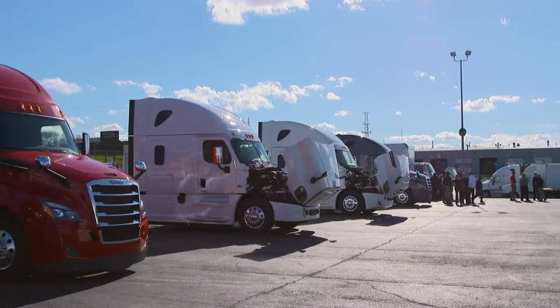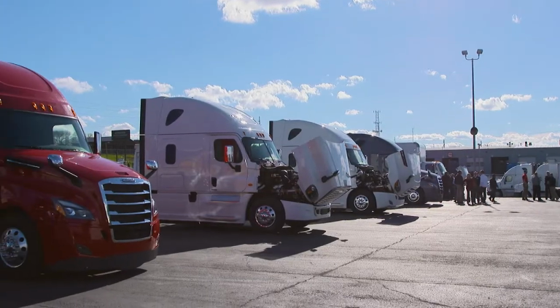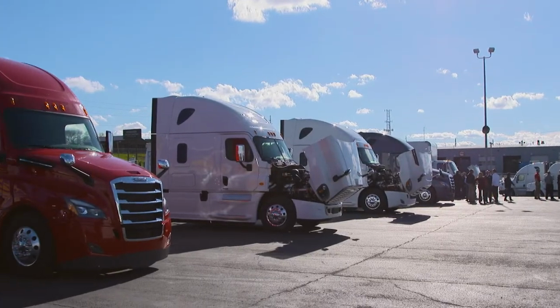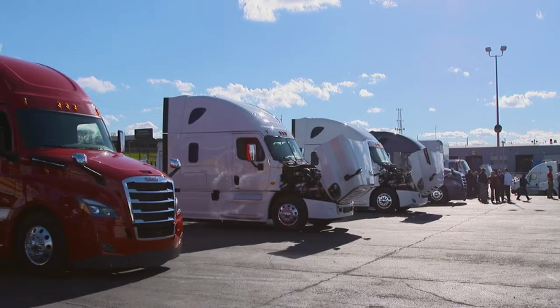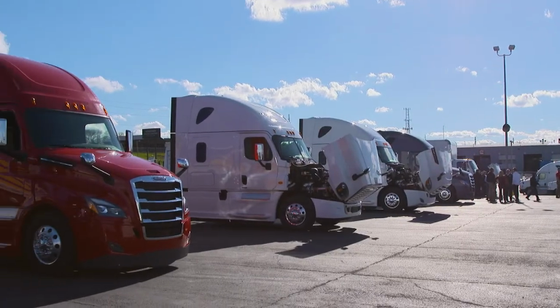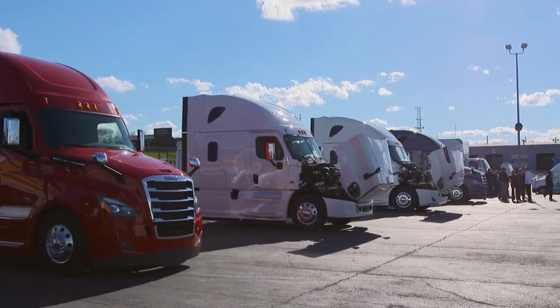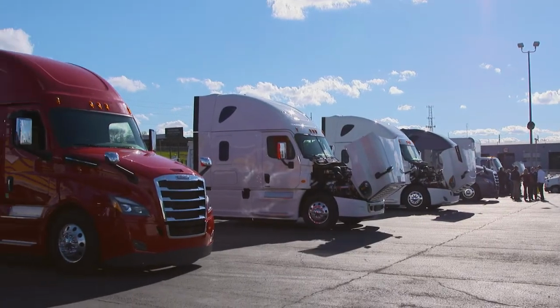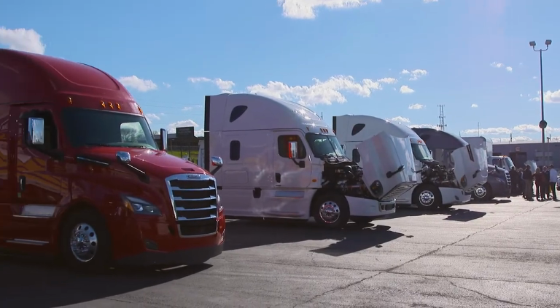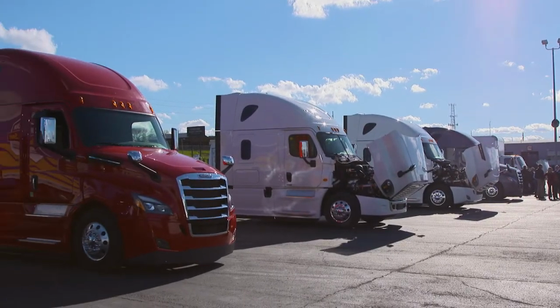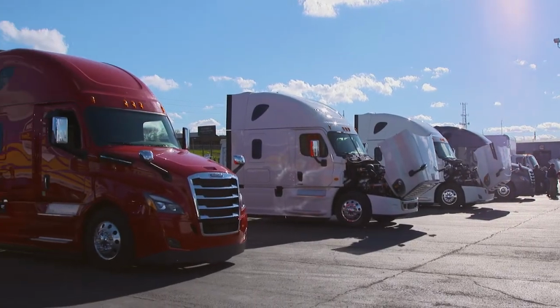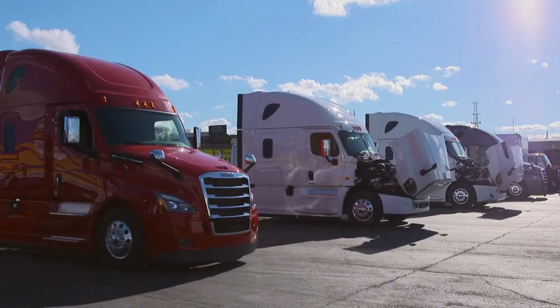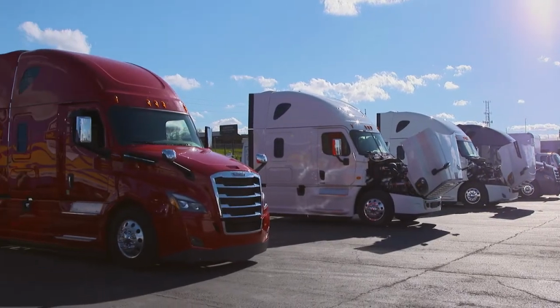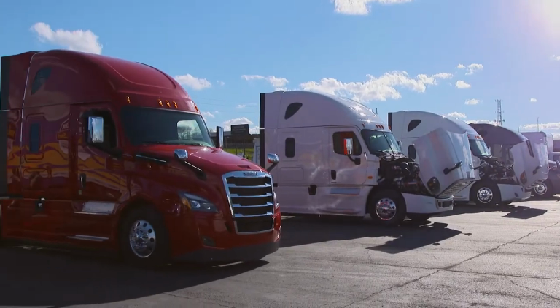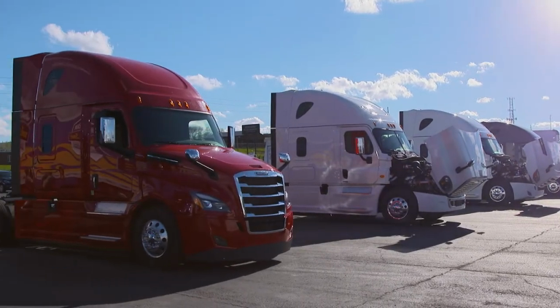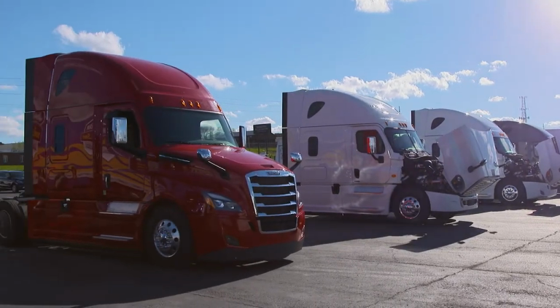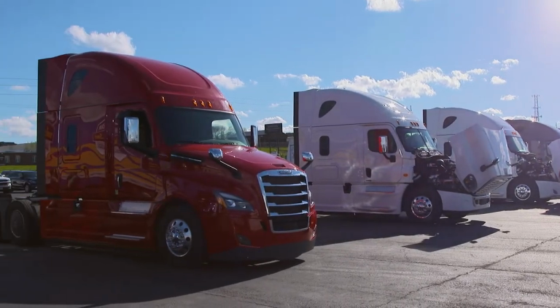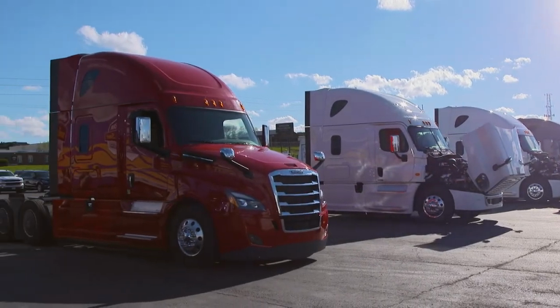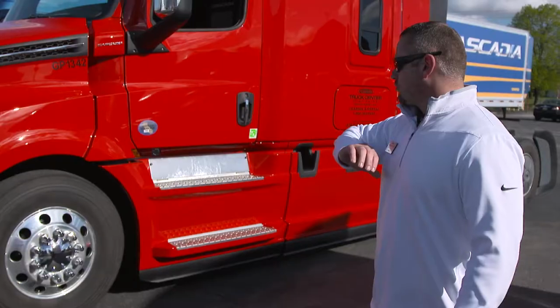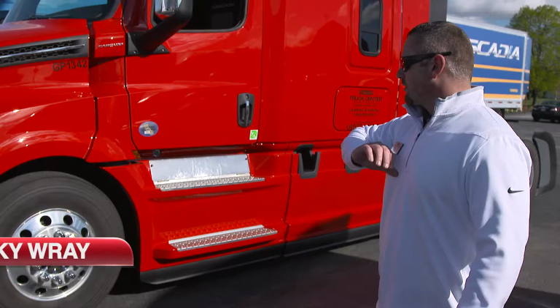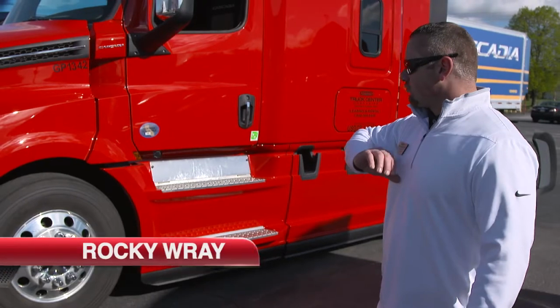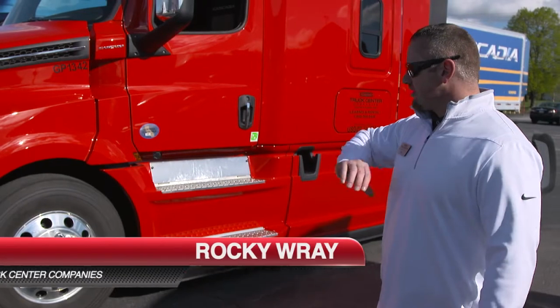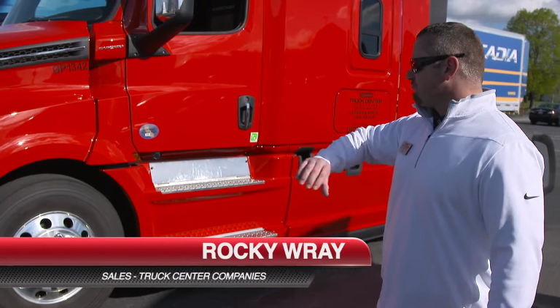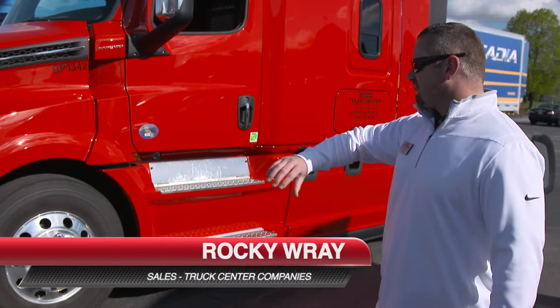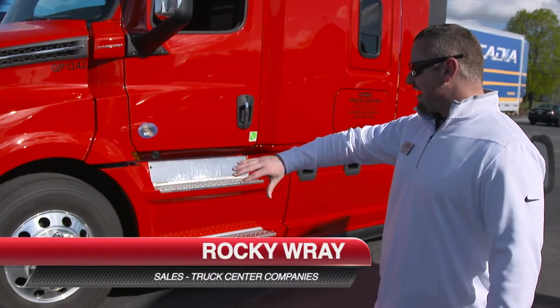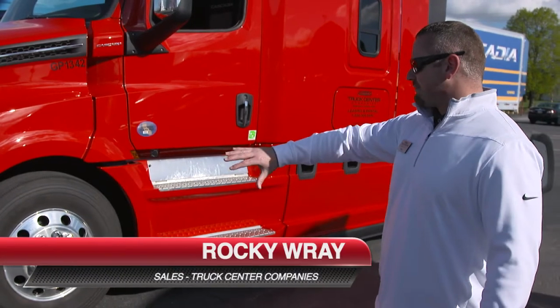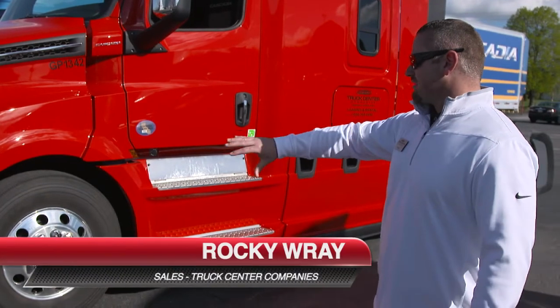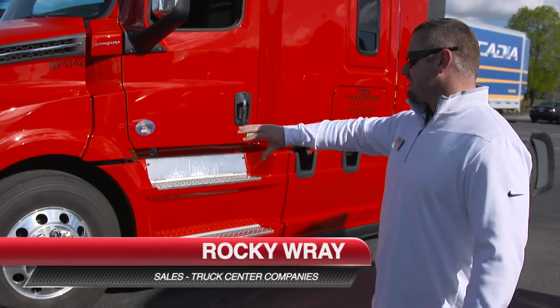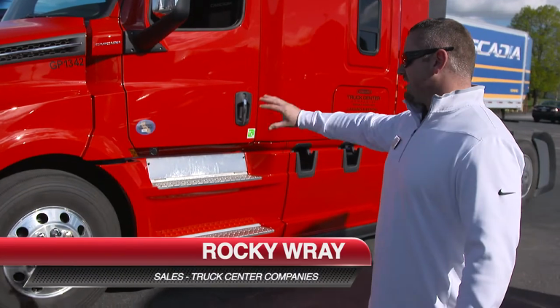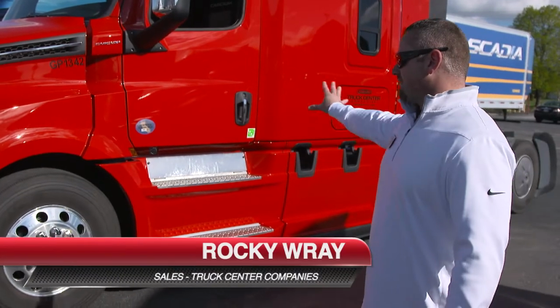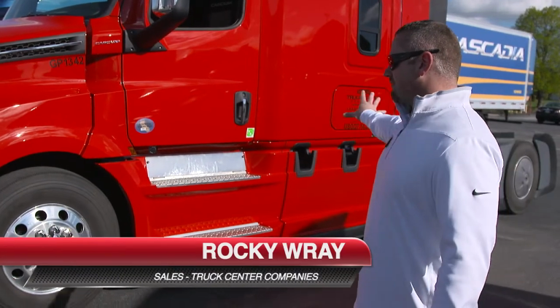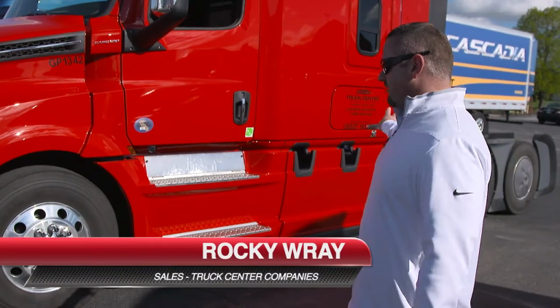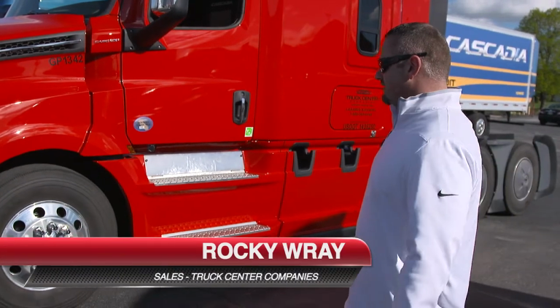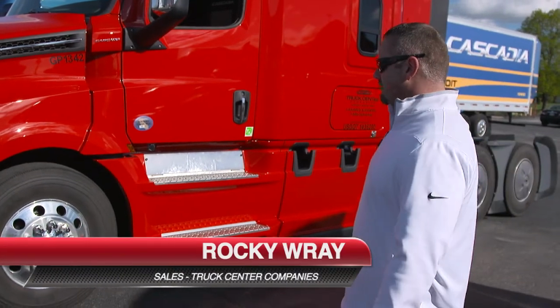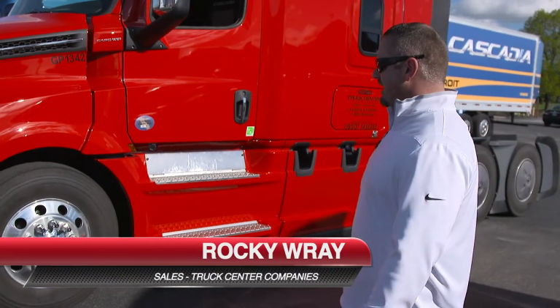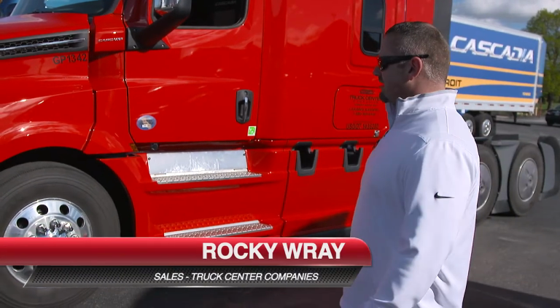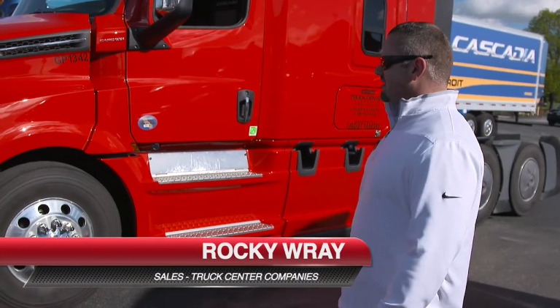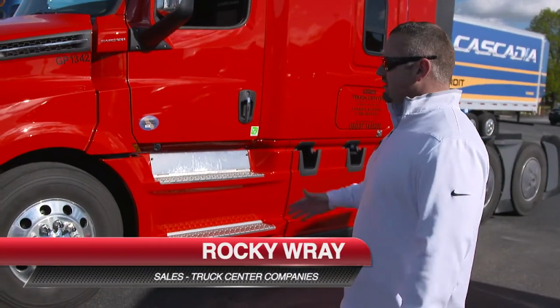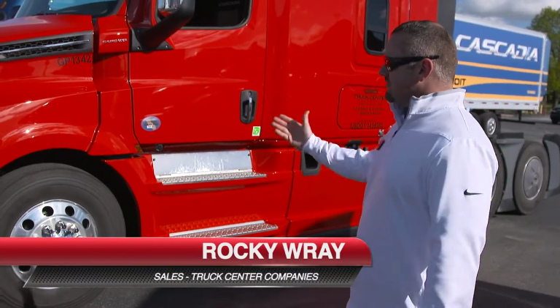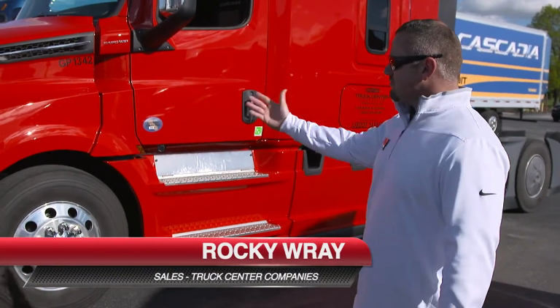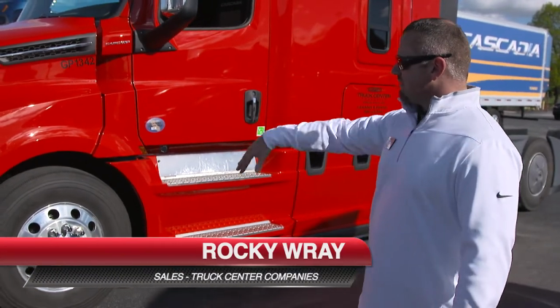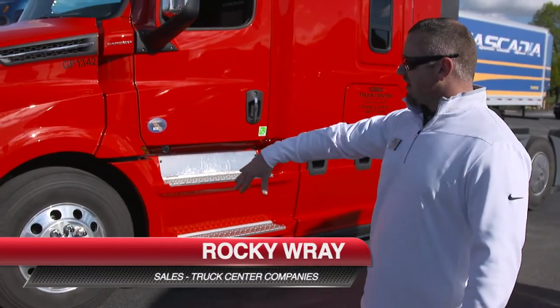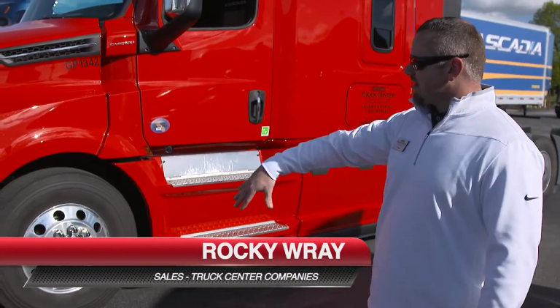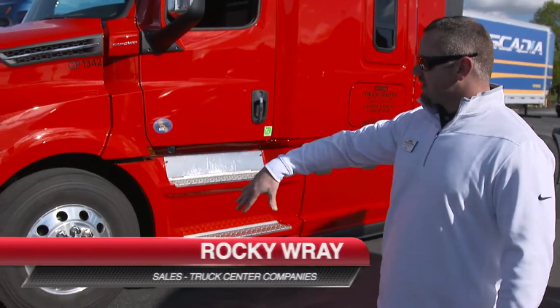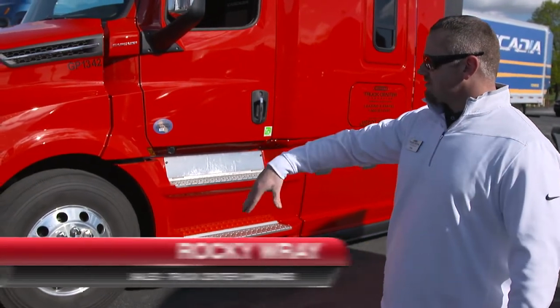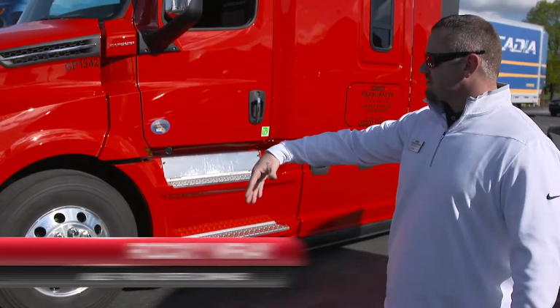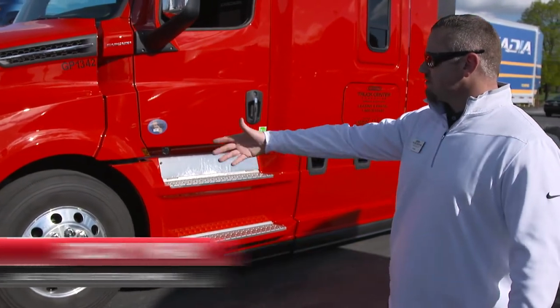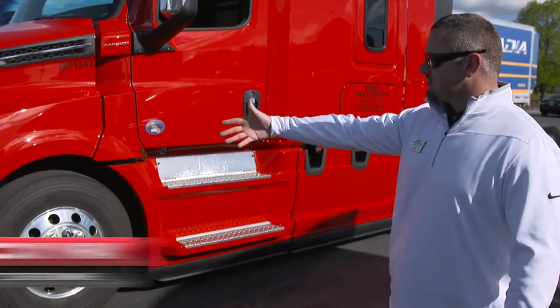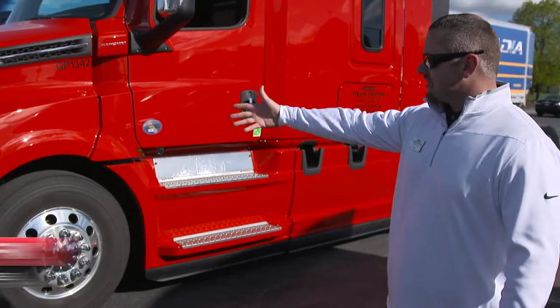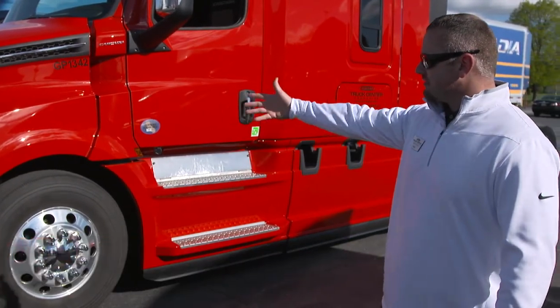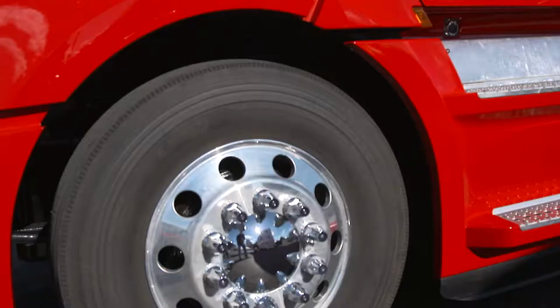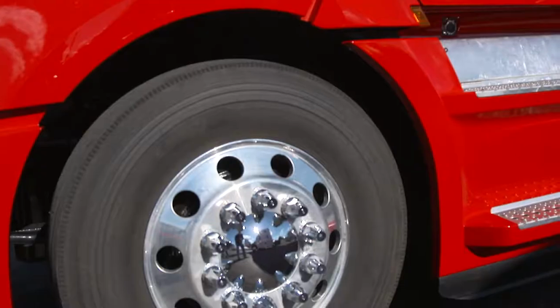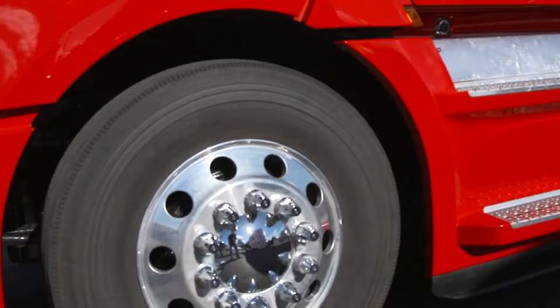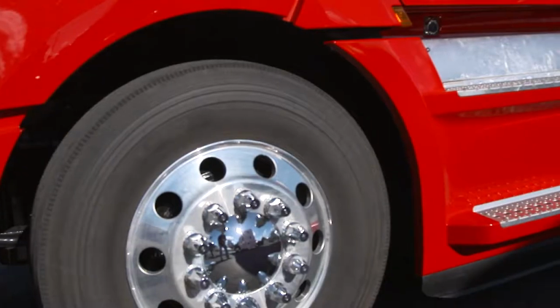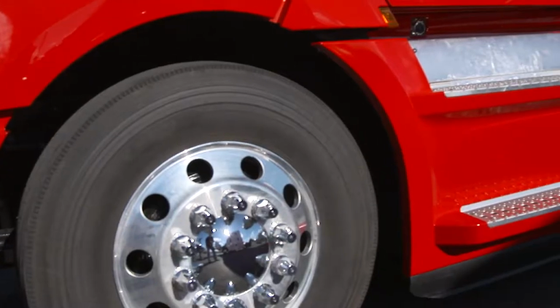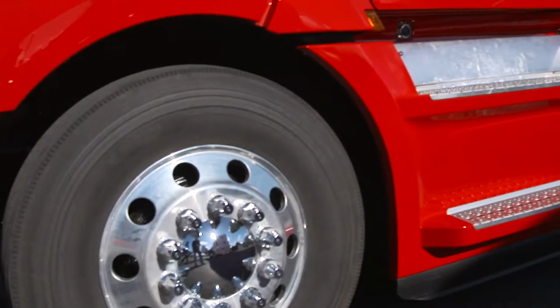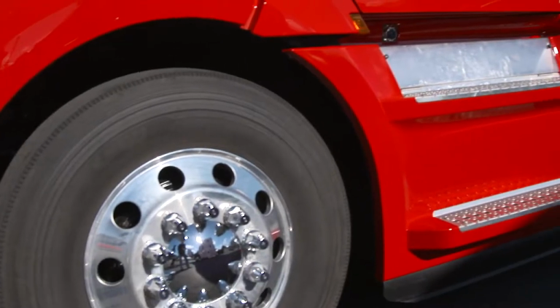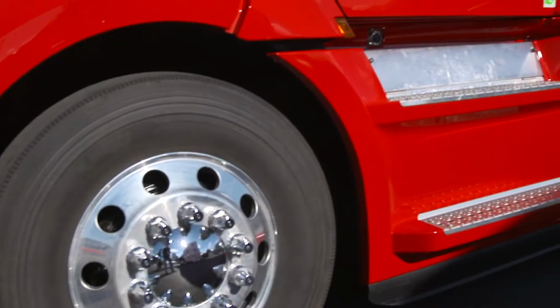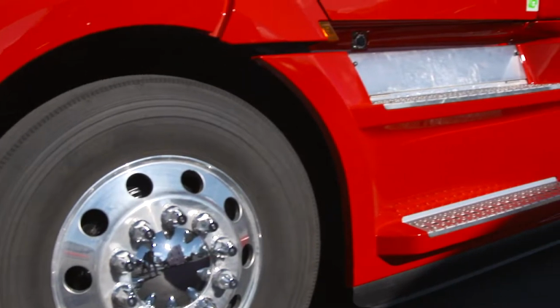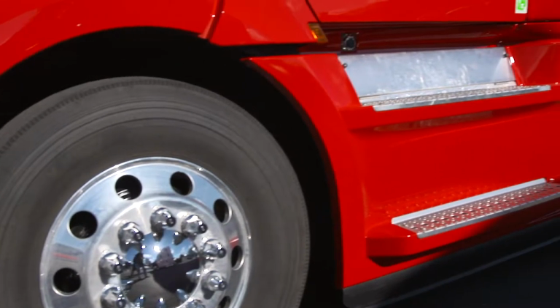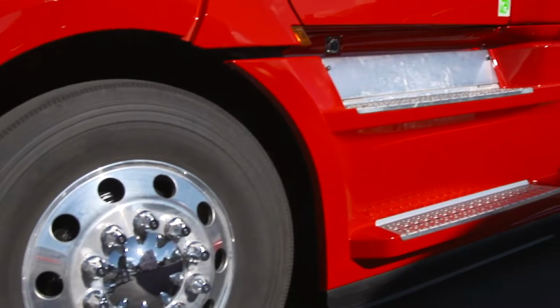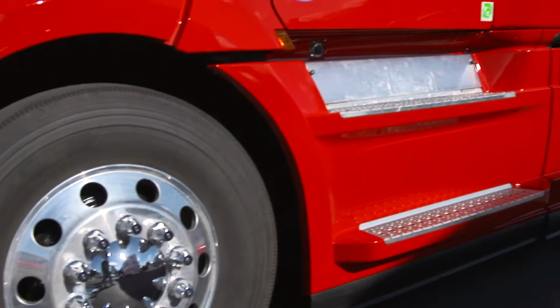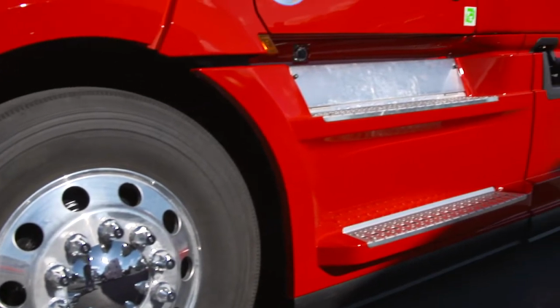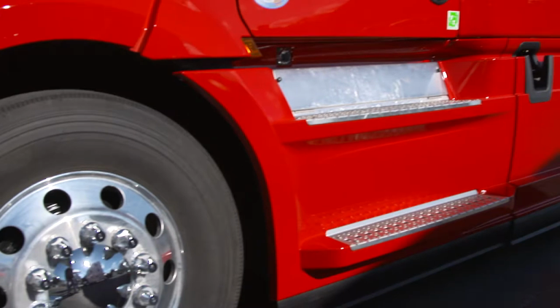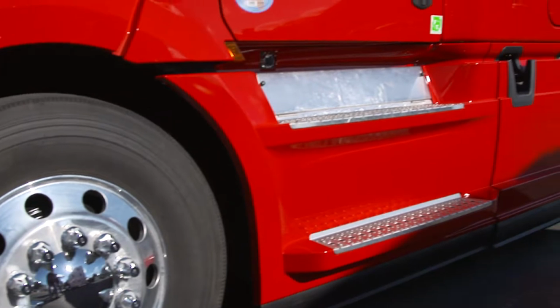We've revamped this thing from front to back — new fairings, new side fenders, new side extenders, and all the way to the flow-below system. Everything has been redesigned.